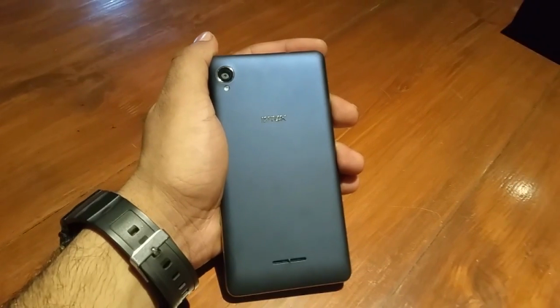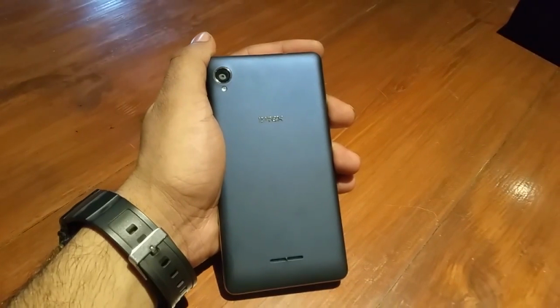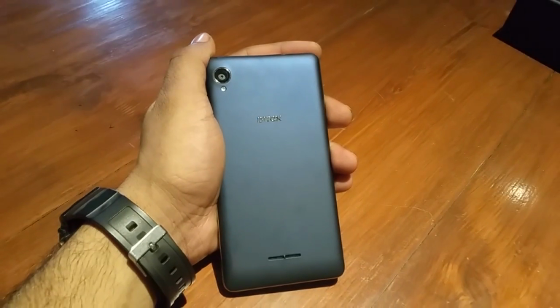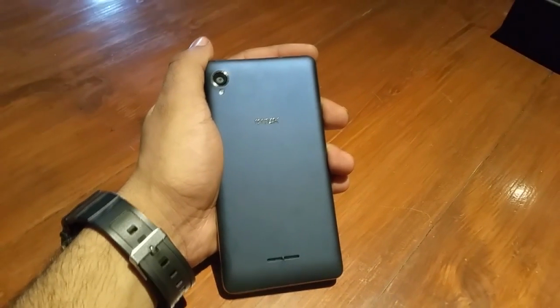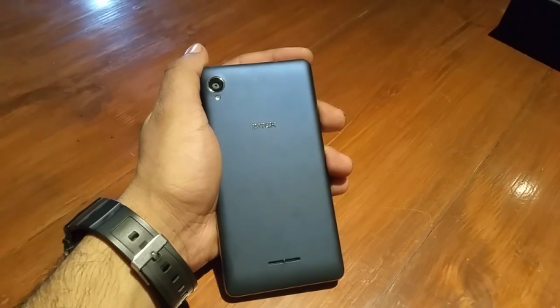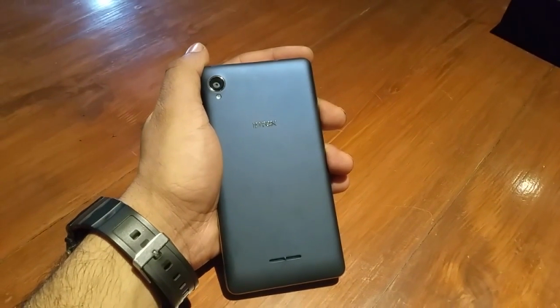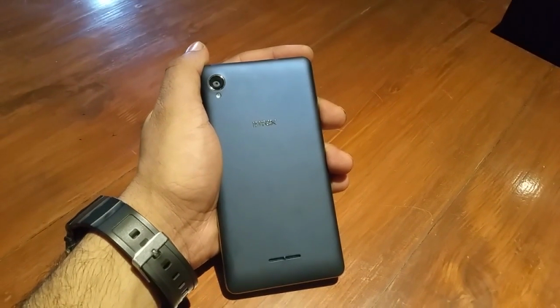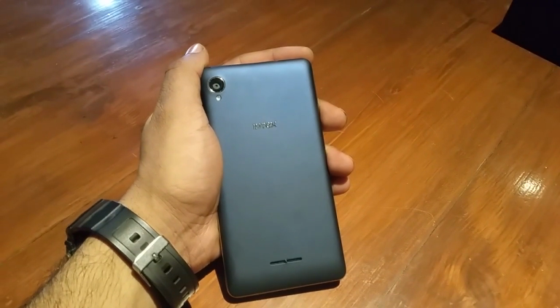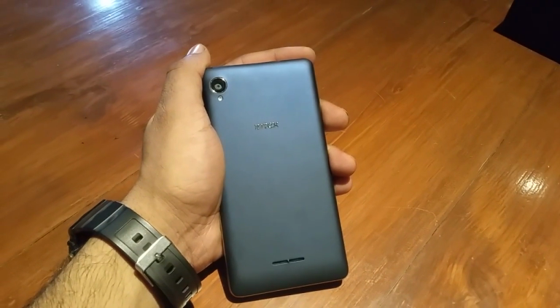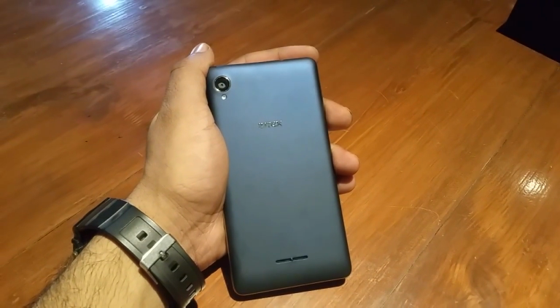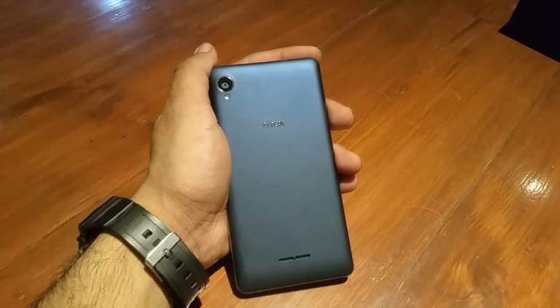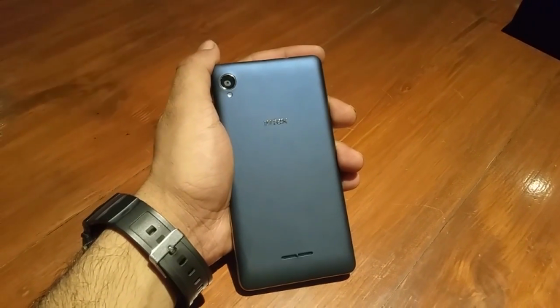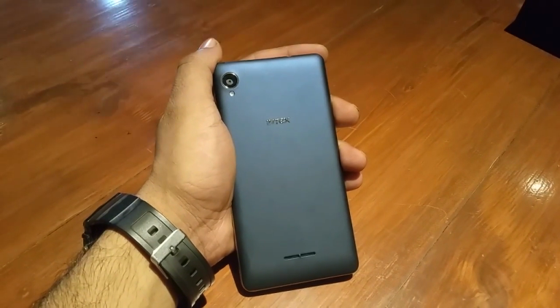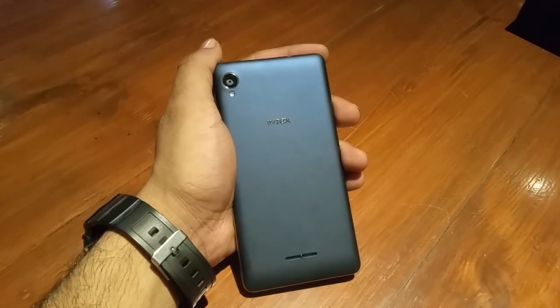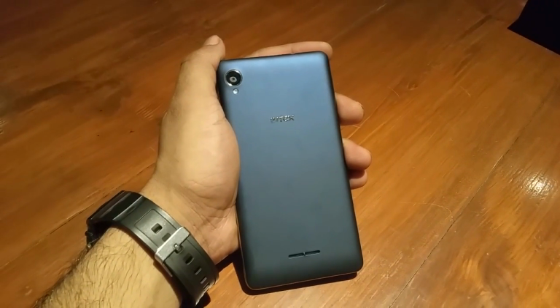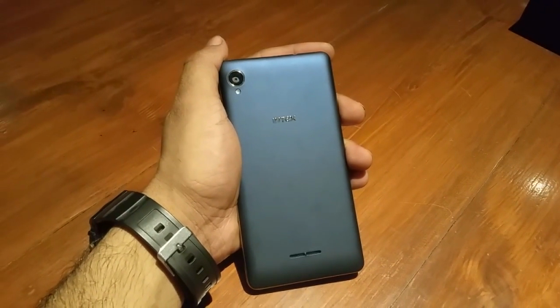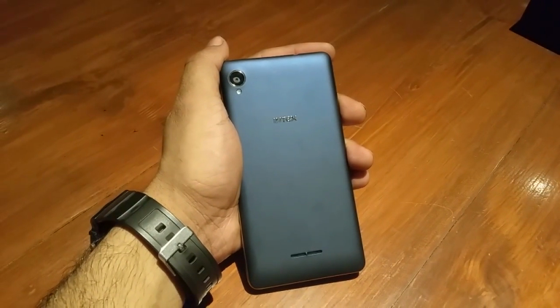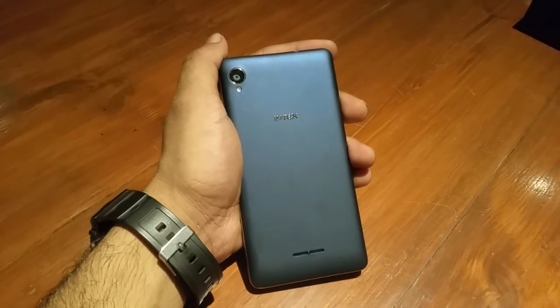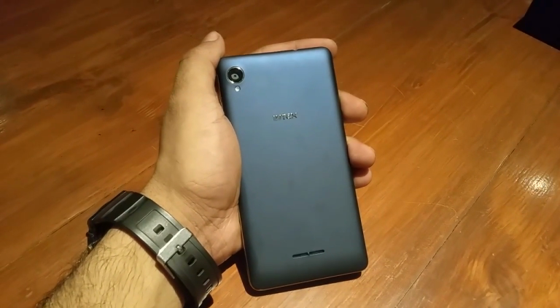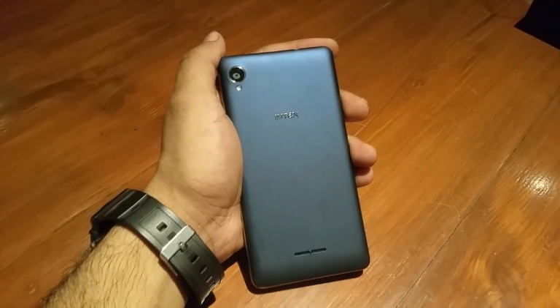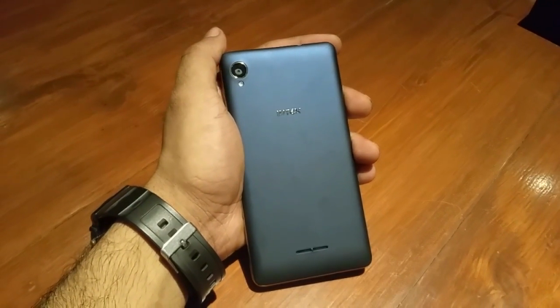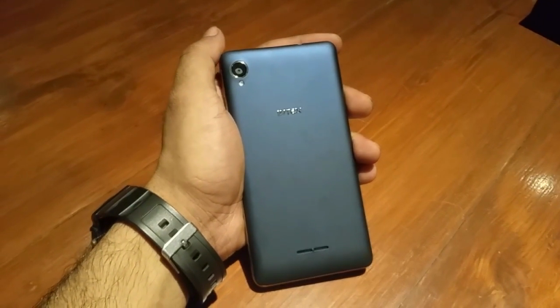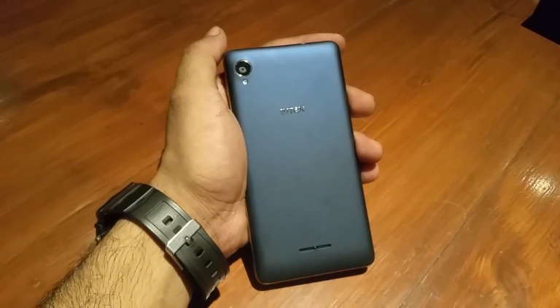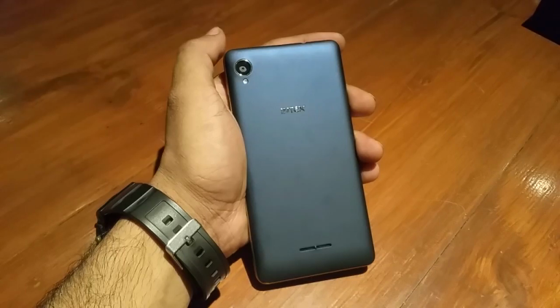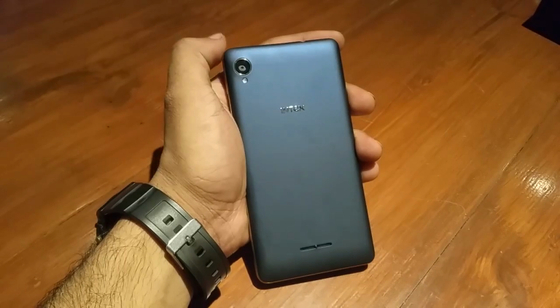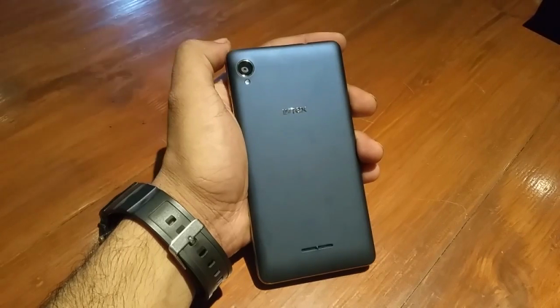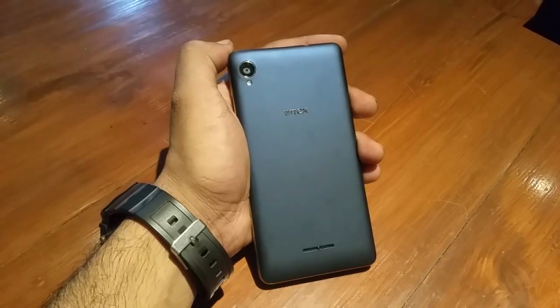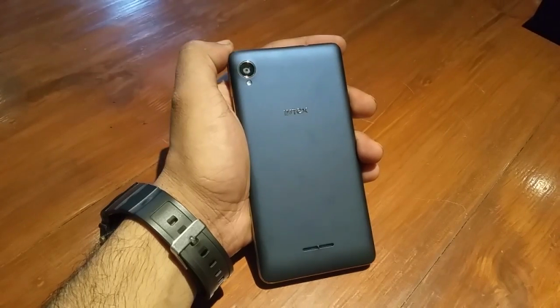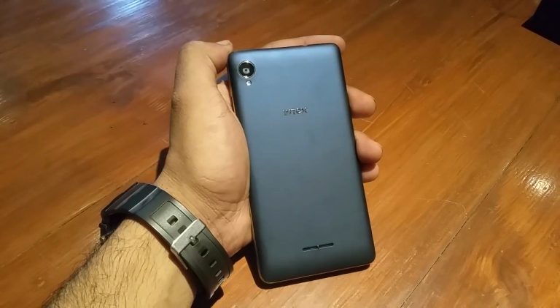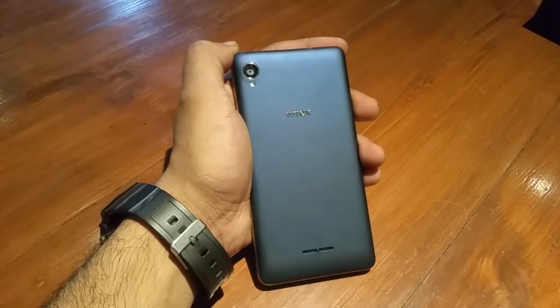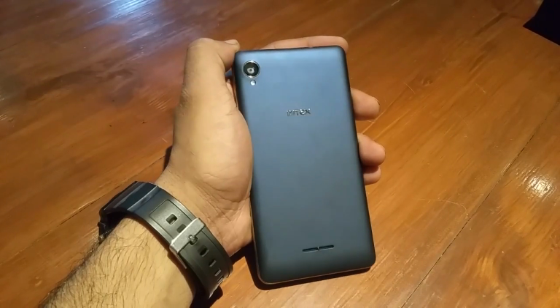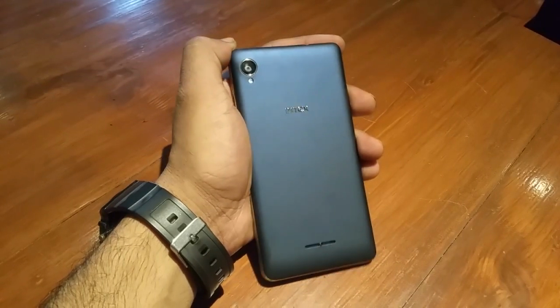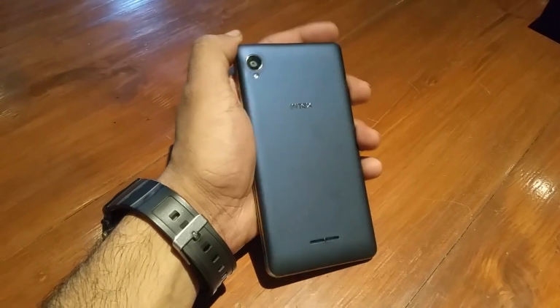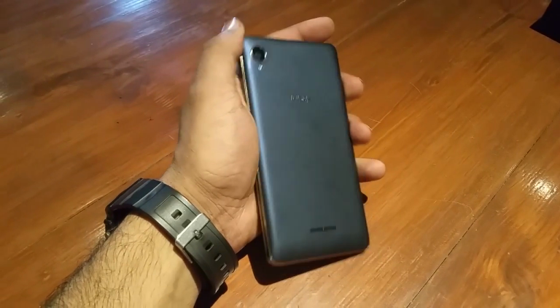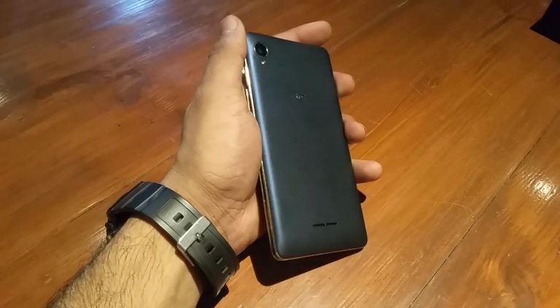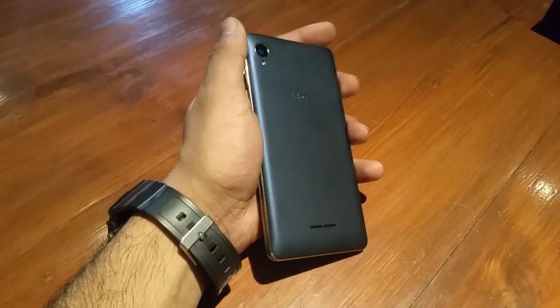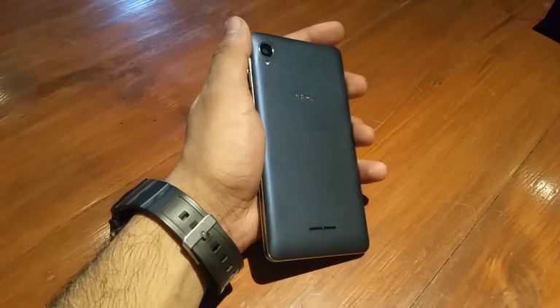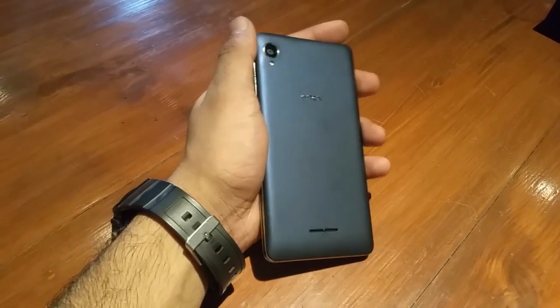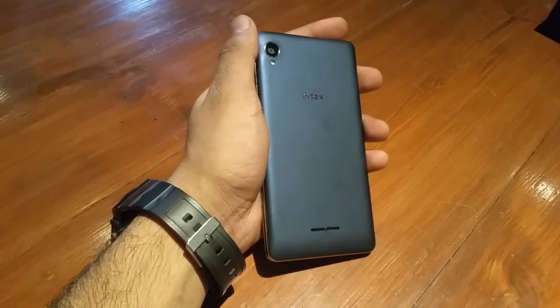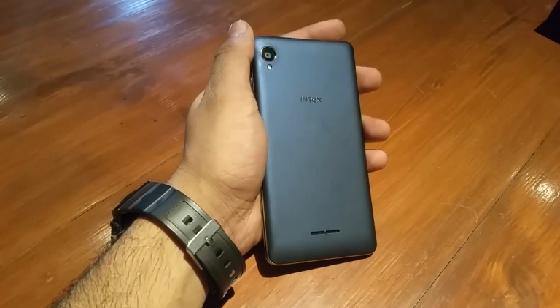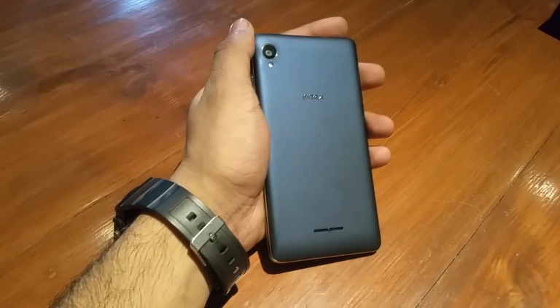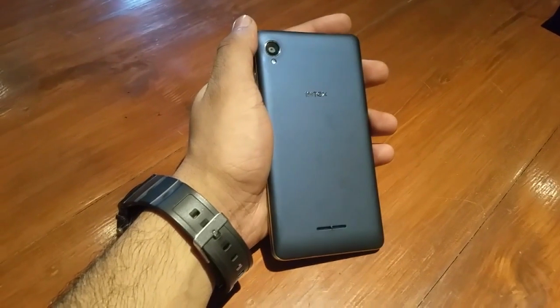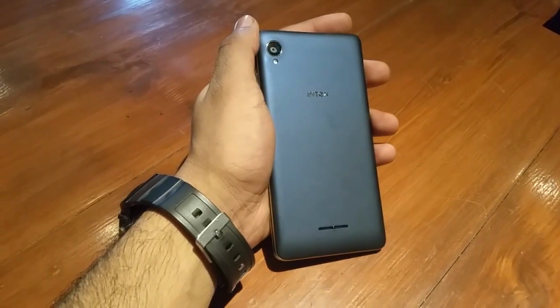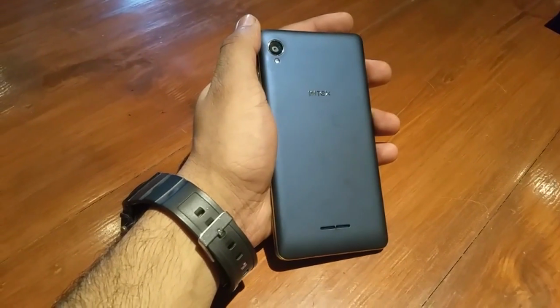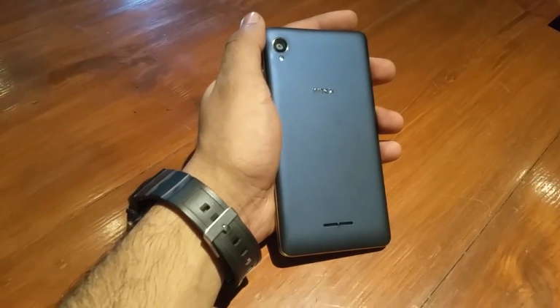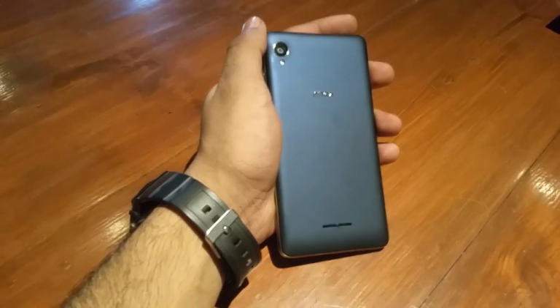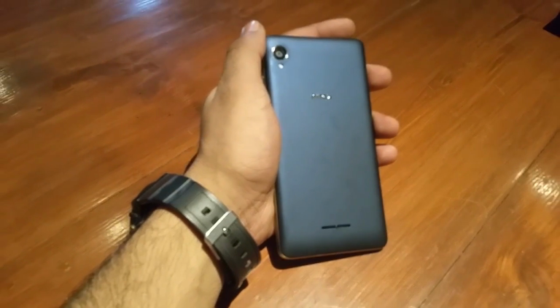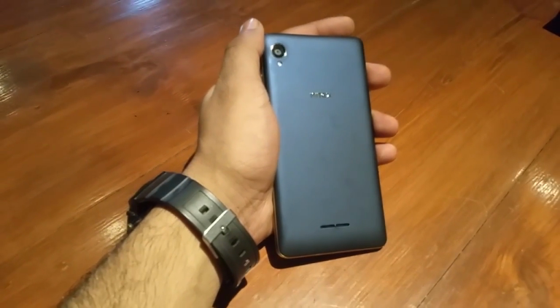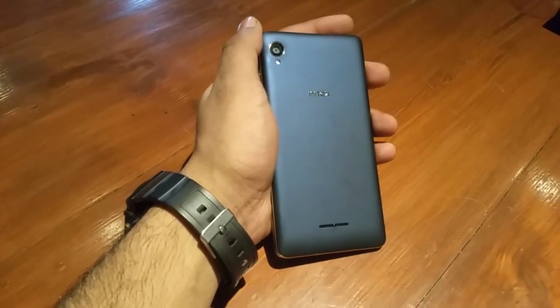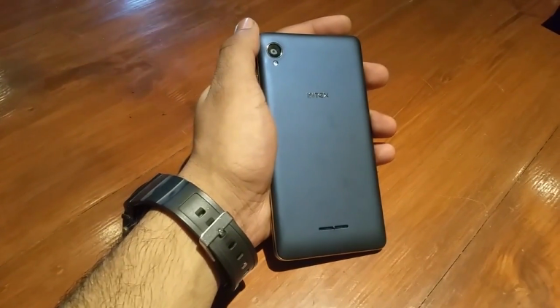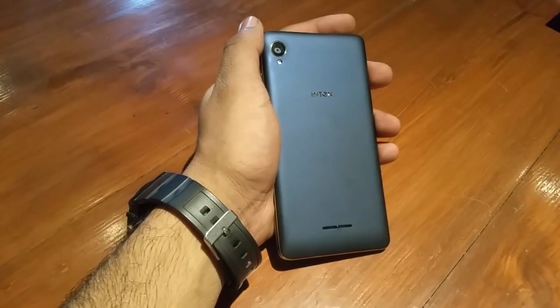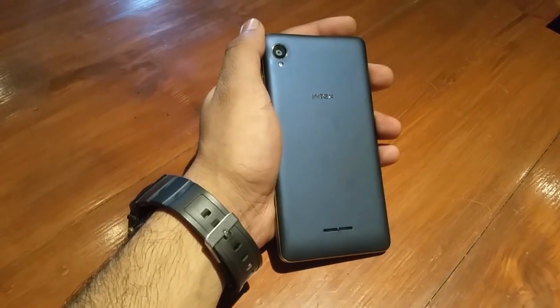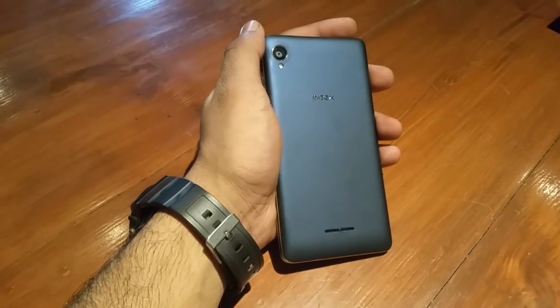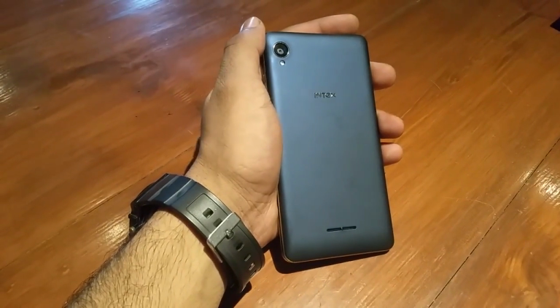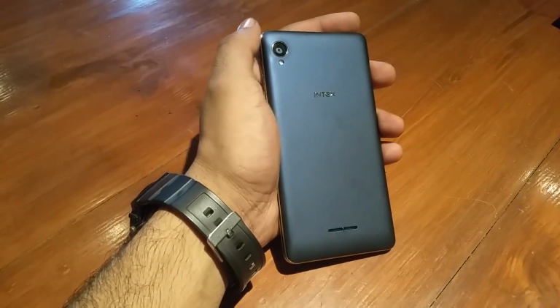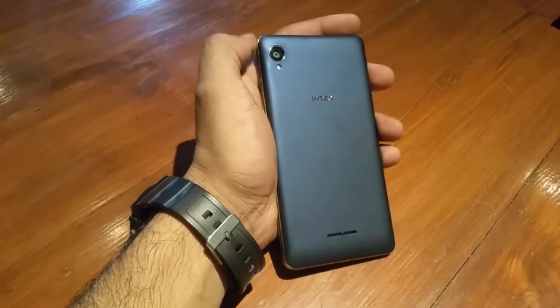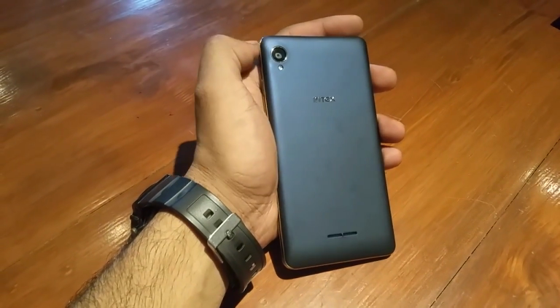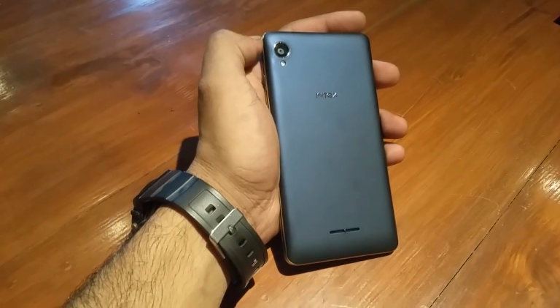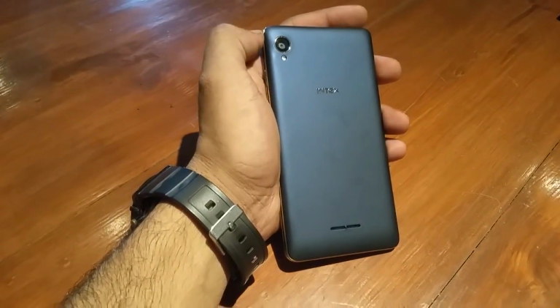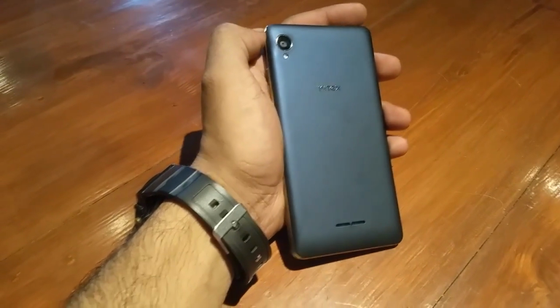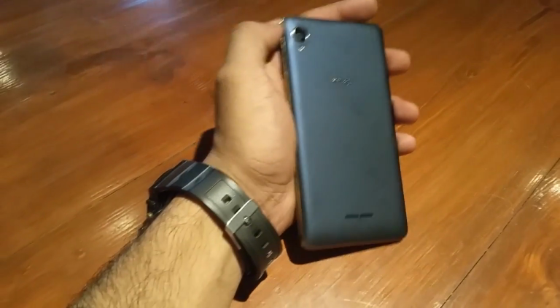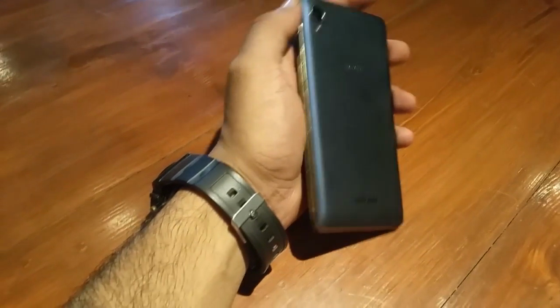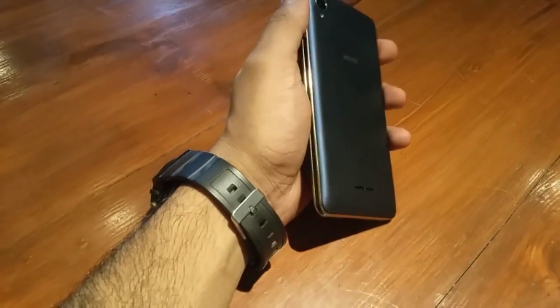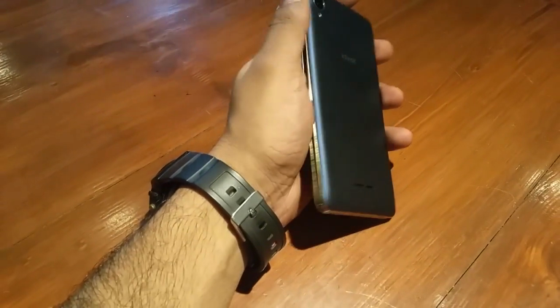Hello friends, this is Rahul Gupta from 91mobiles bringing to you the first impressions of the new Intex Aqua Power smartphone.